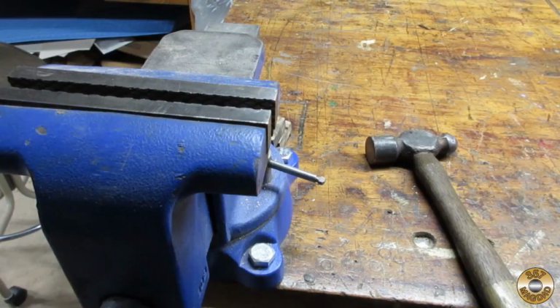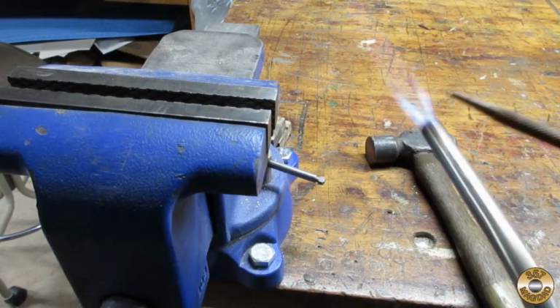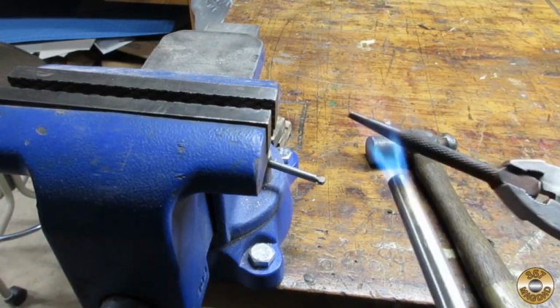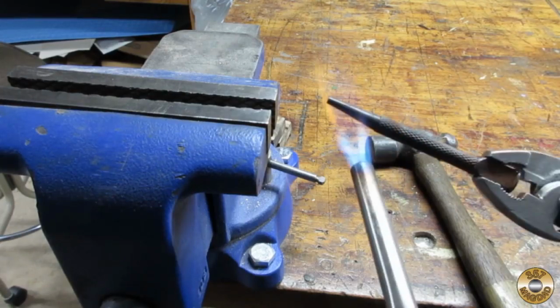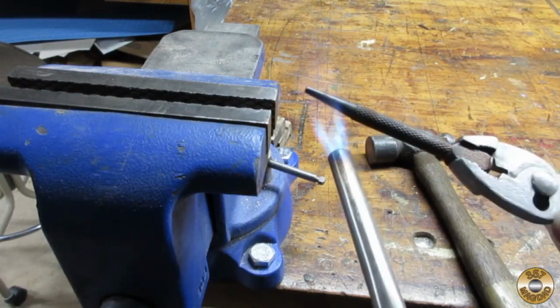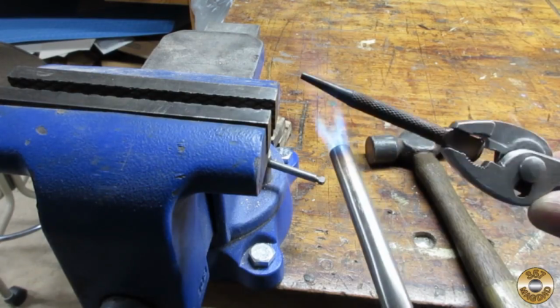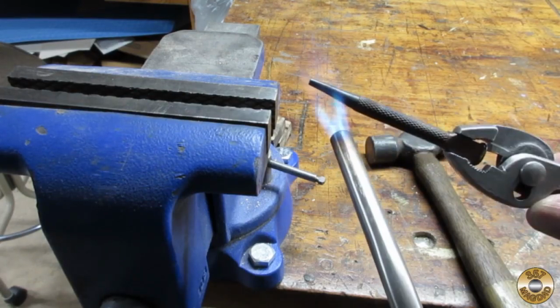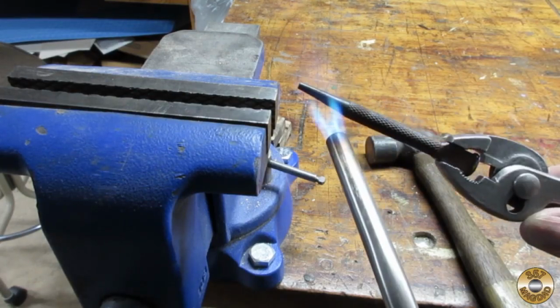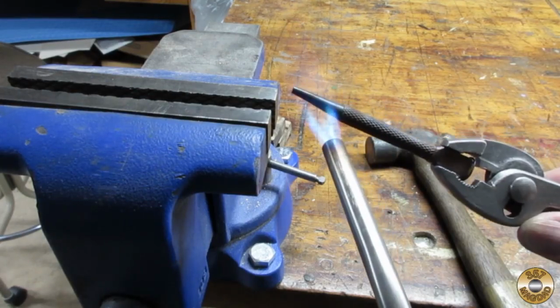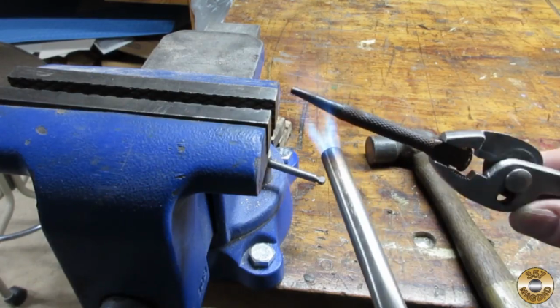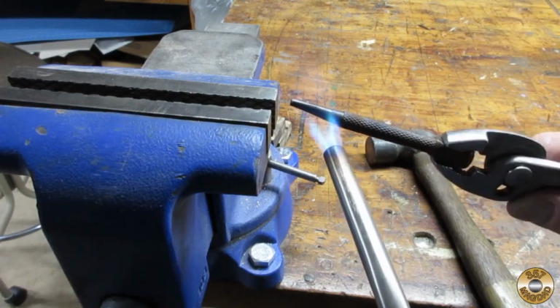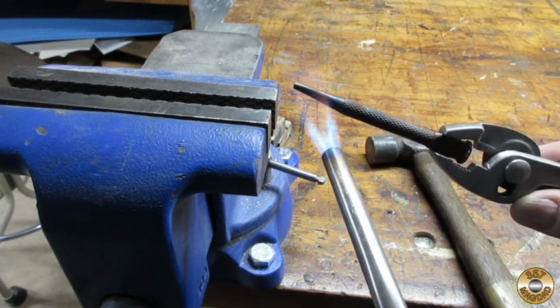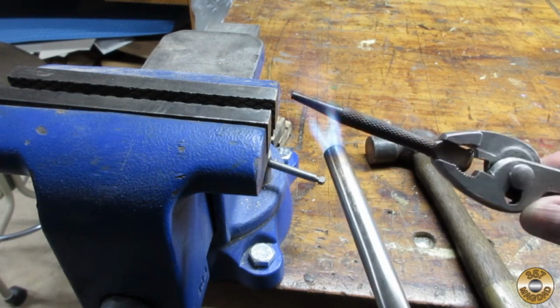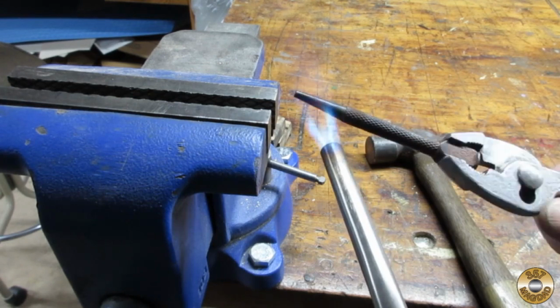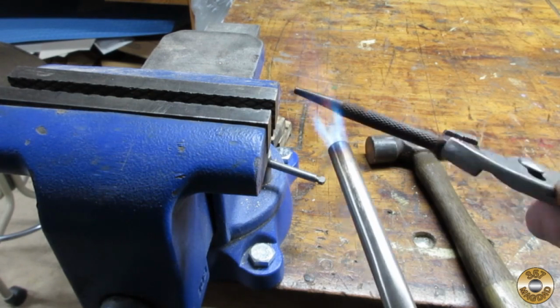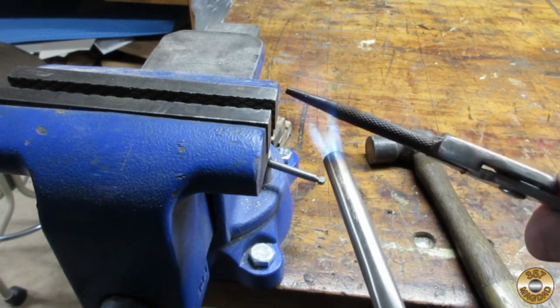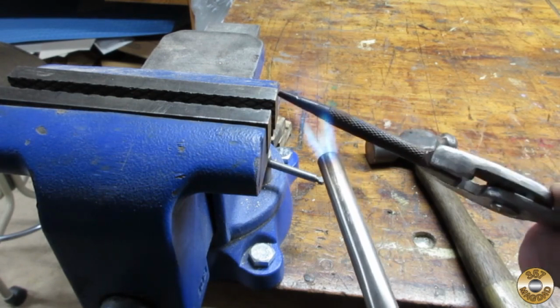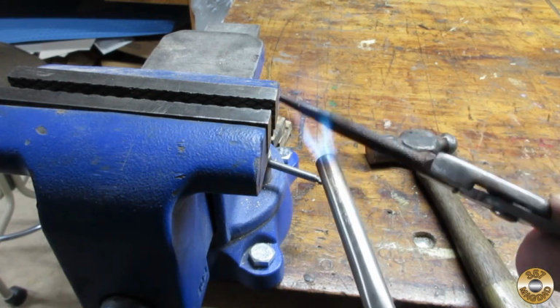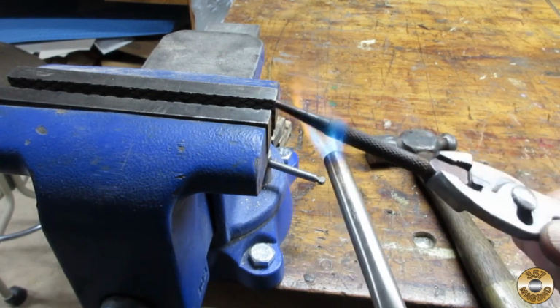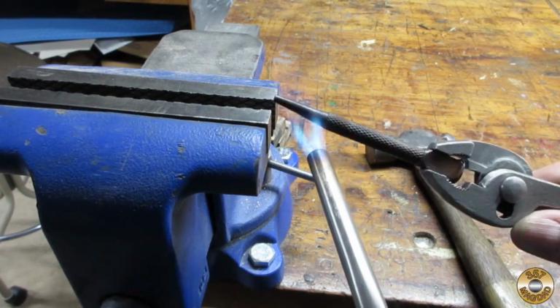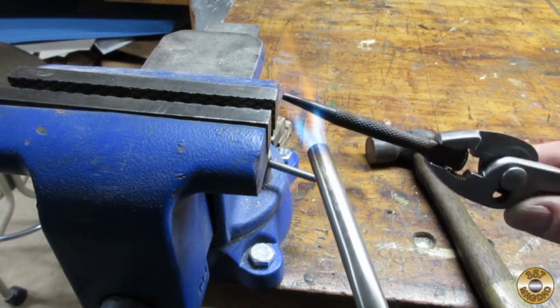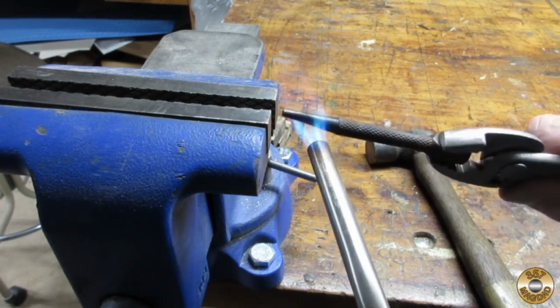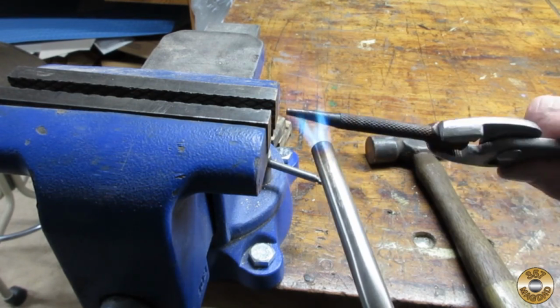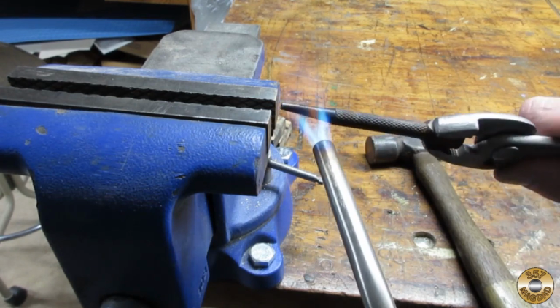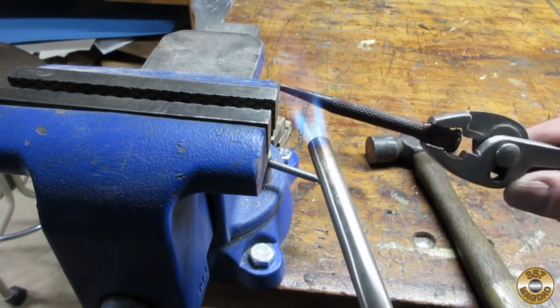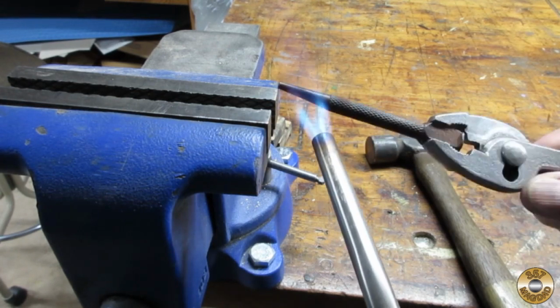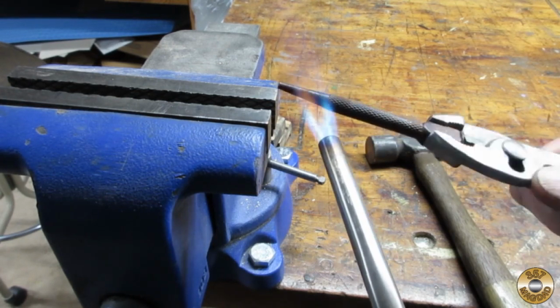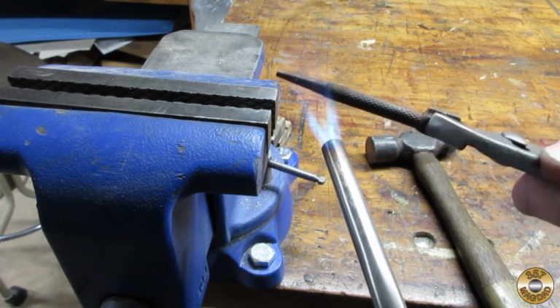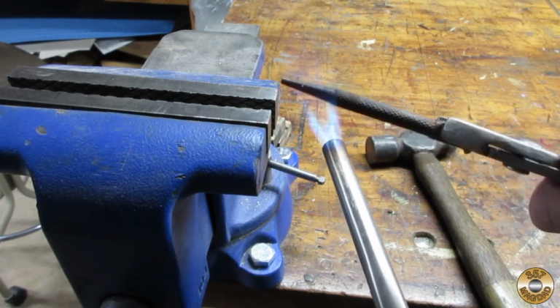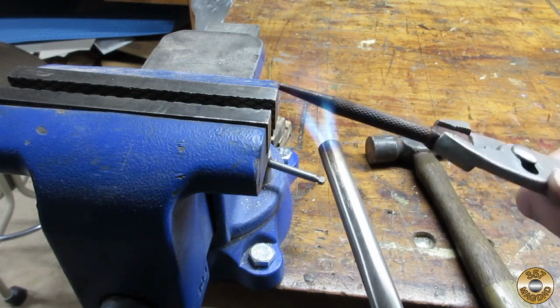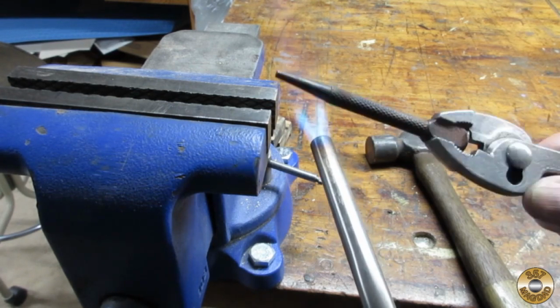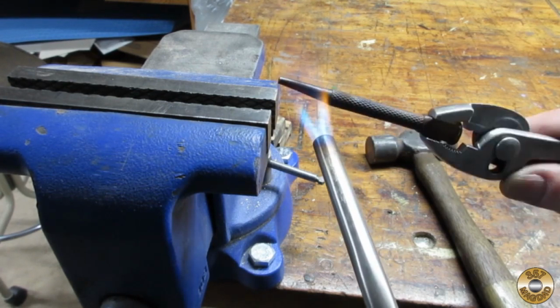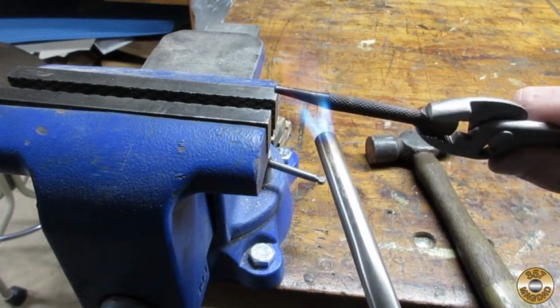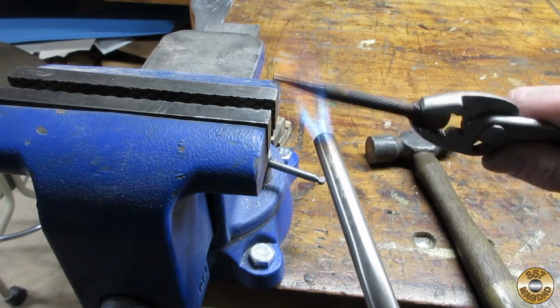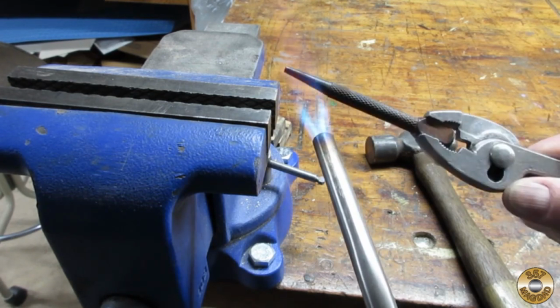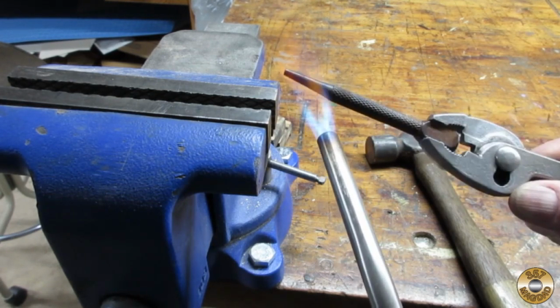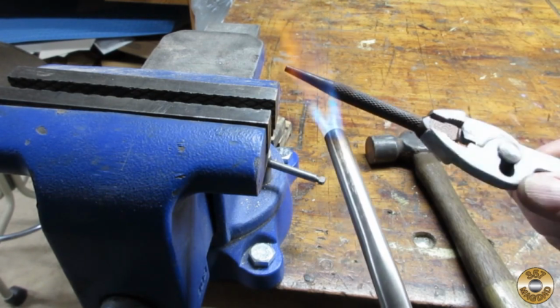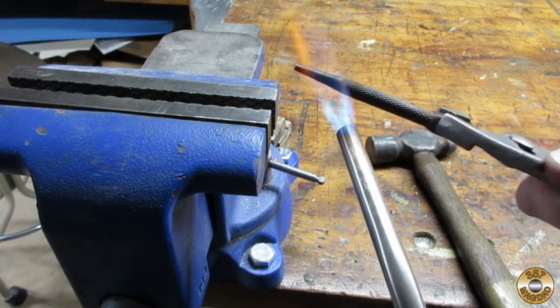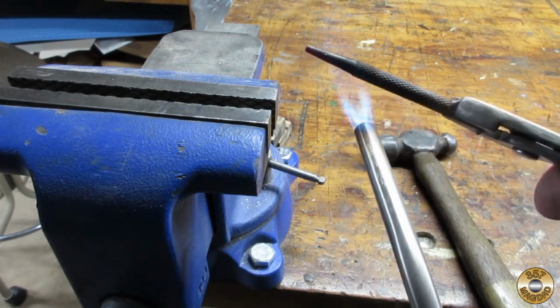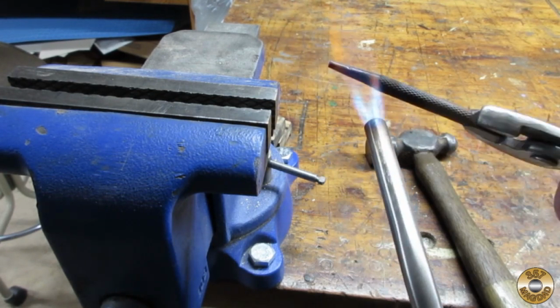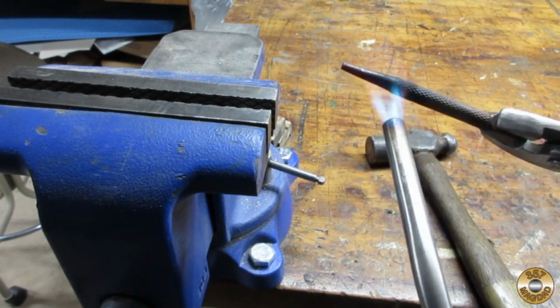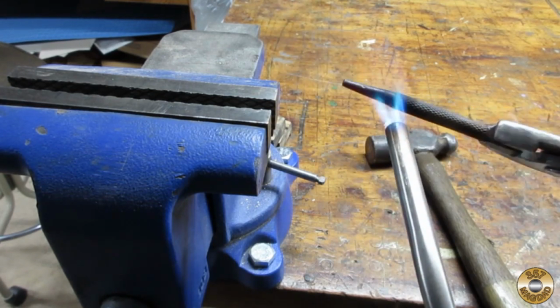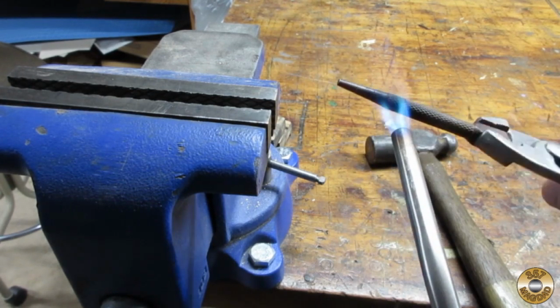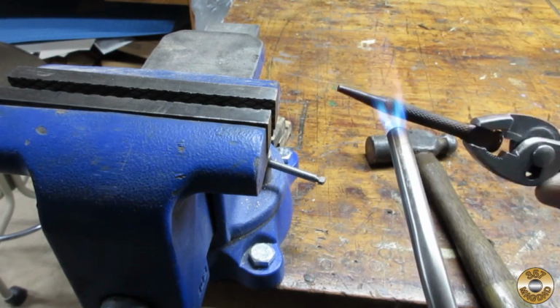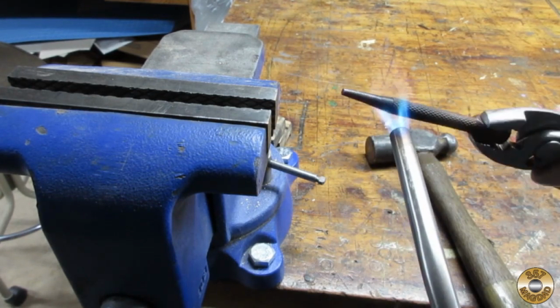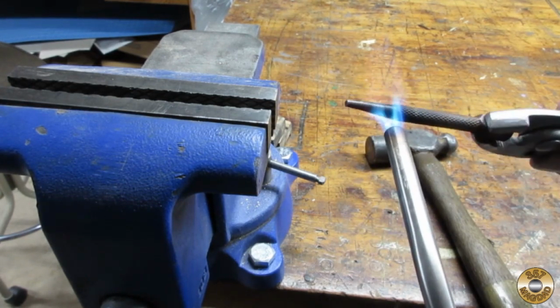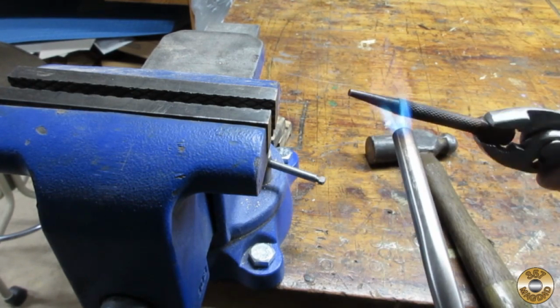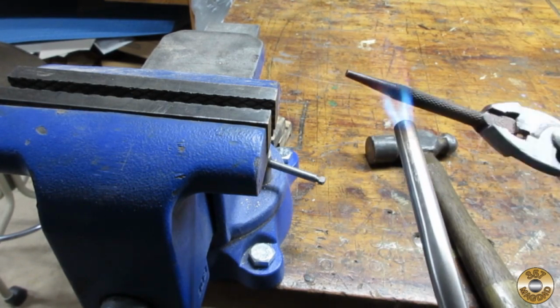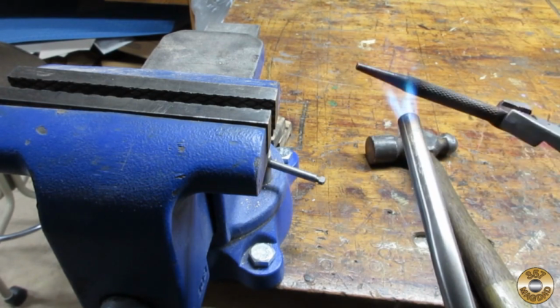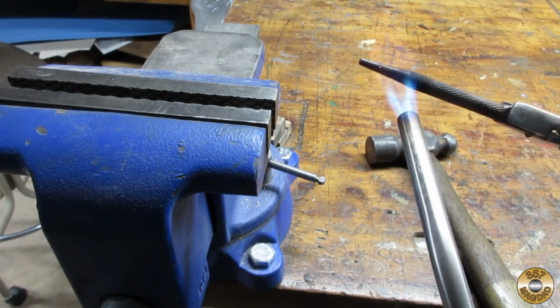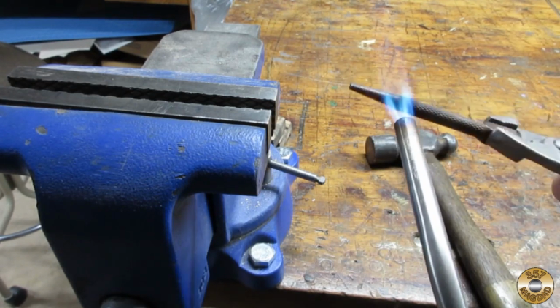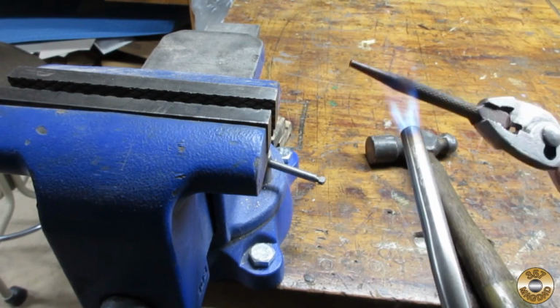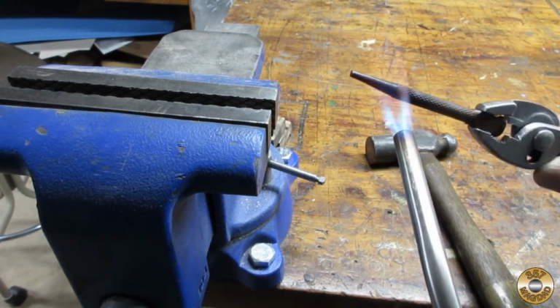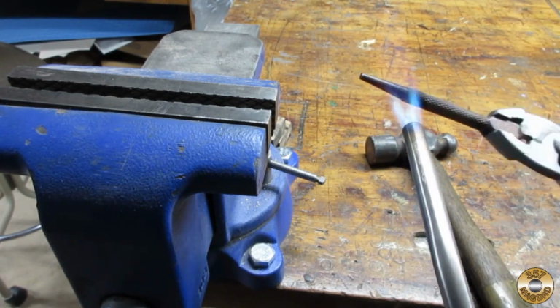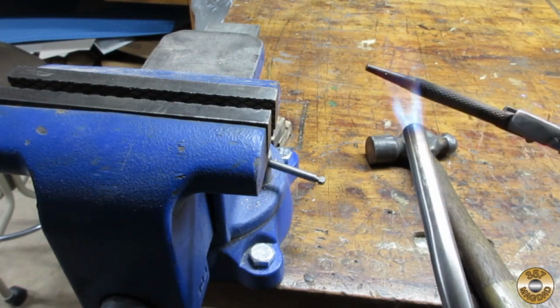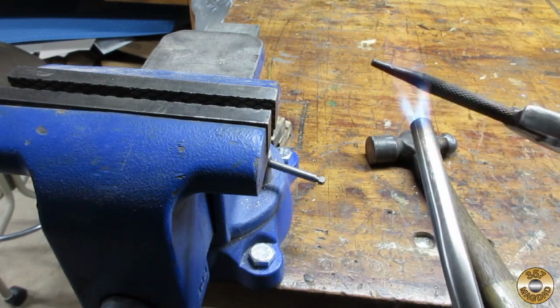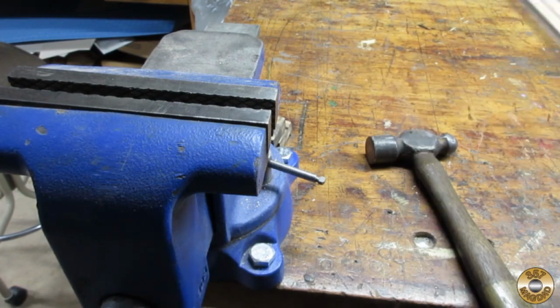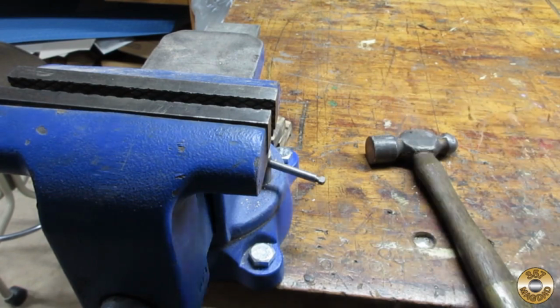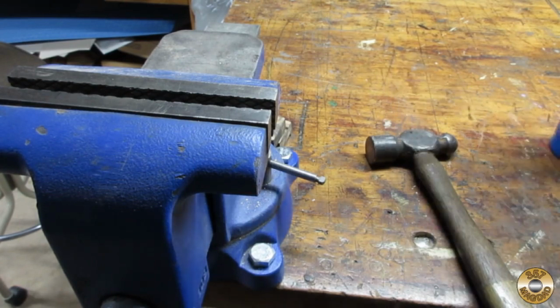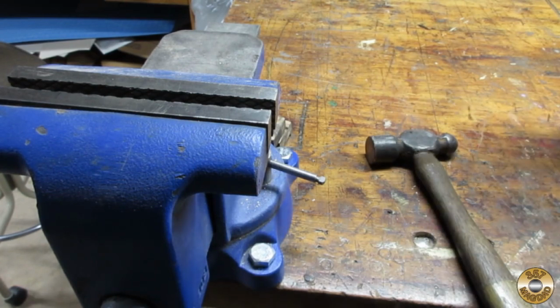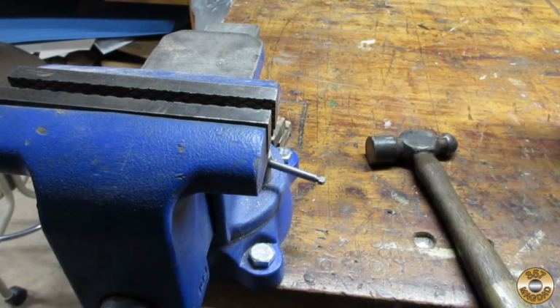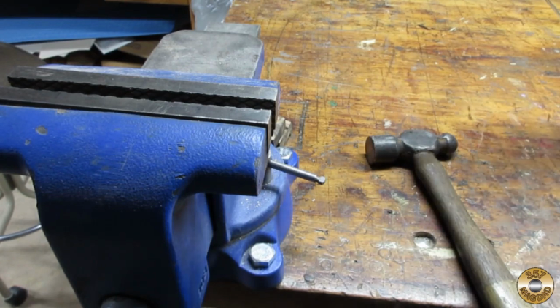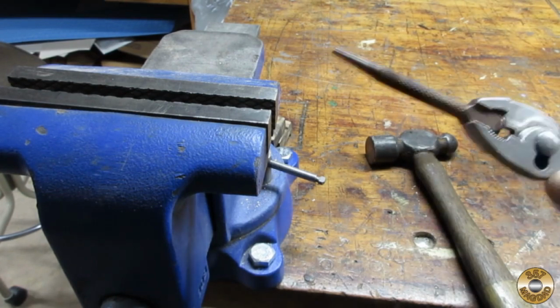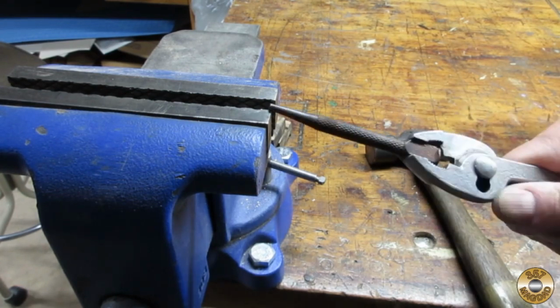I decided to start by trying to straighten the bent punch. I heated the bent area up with my propane torch and gave it a few whacks.